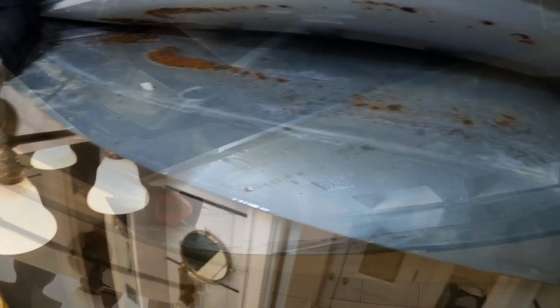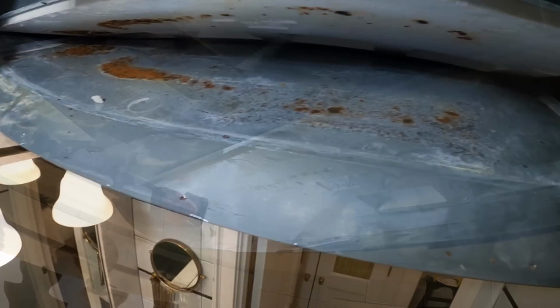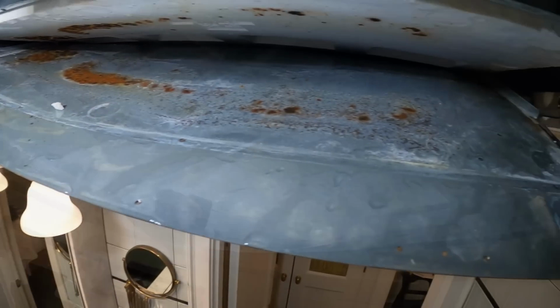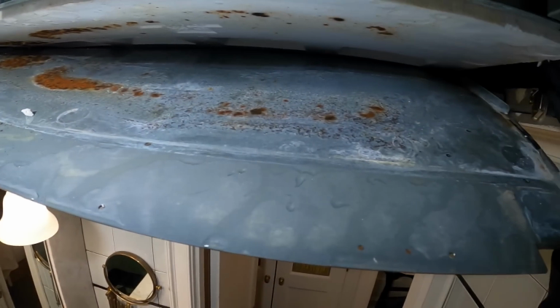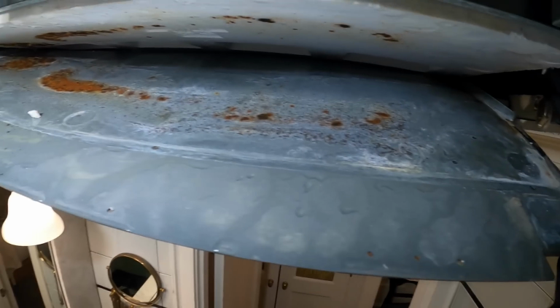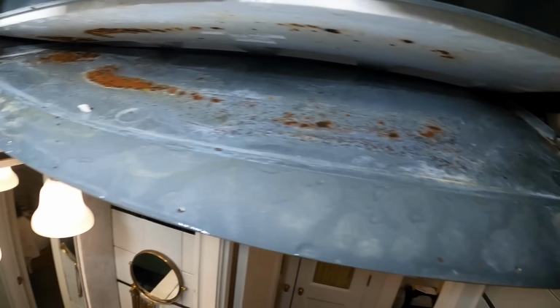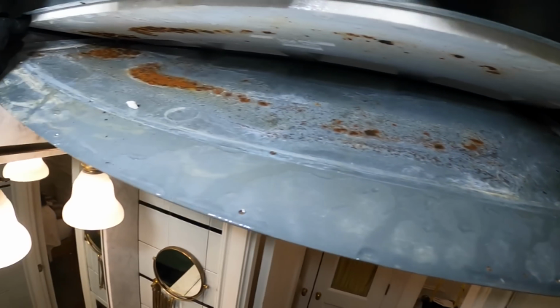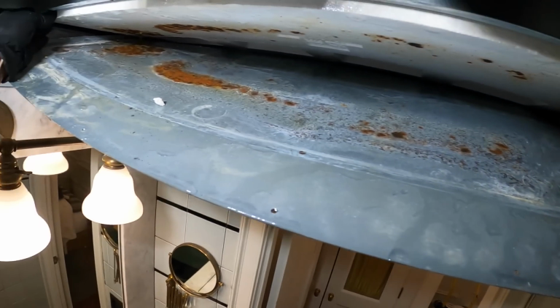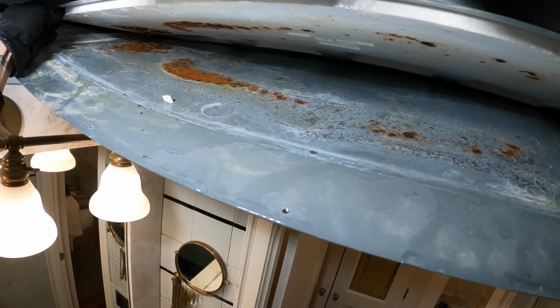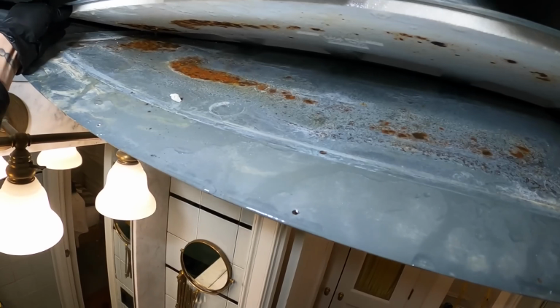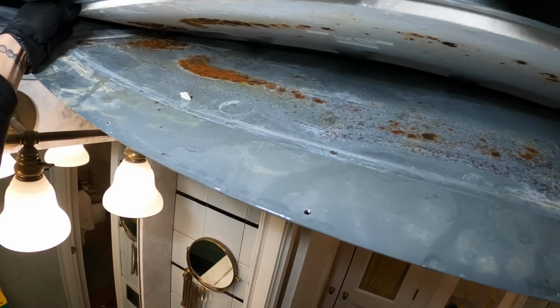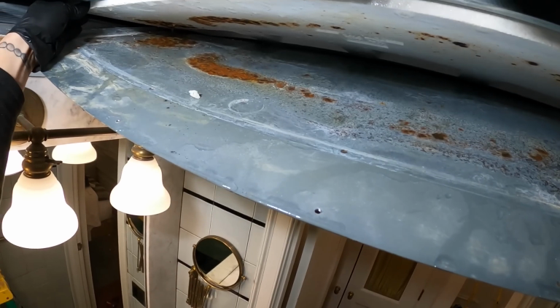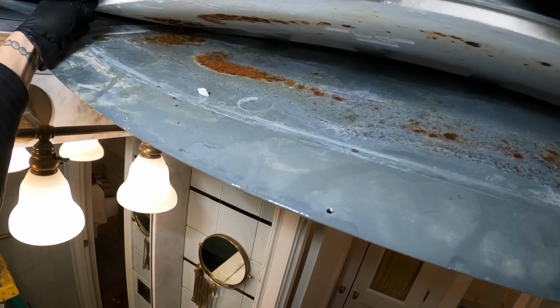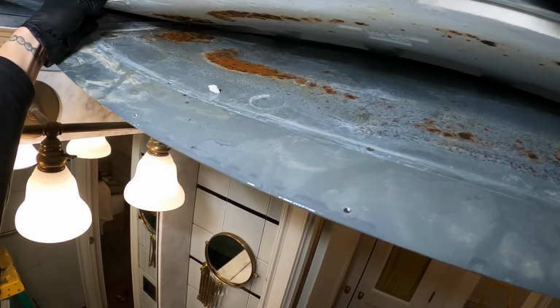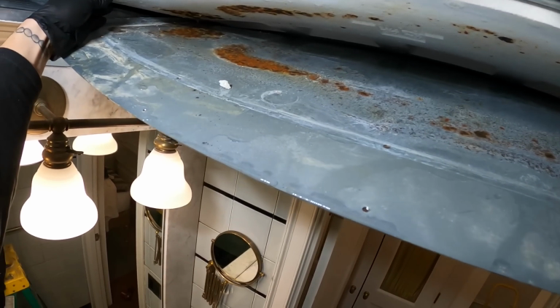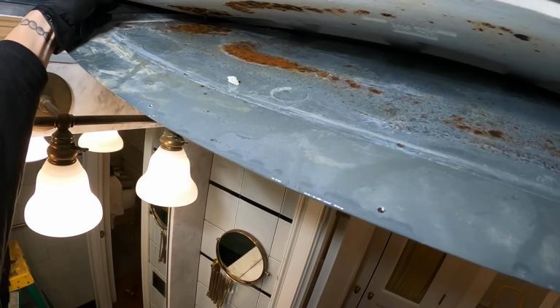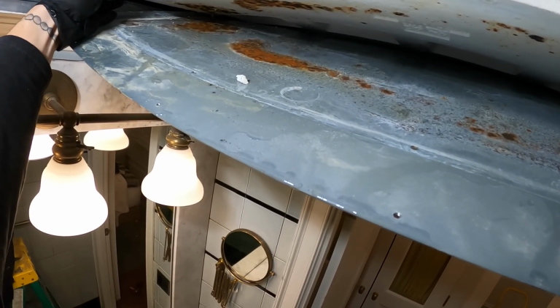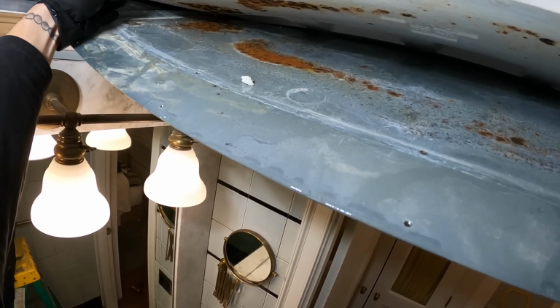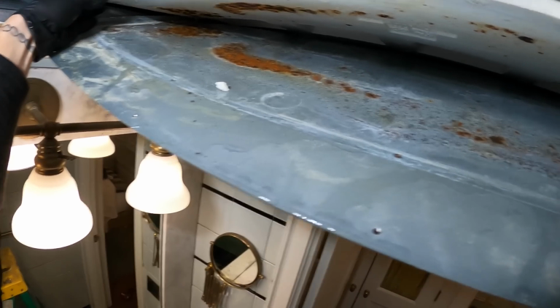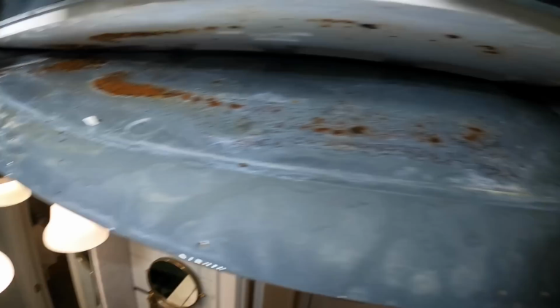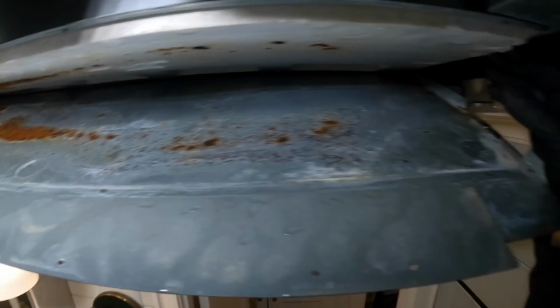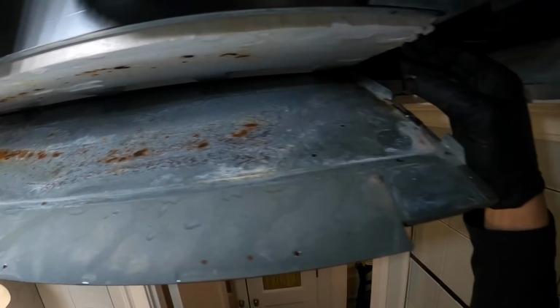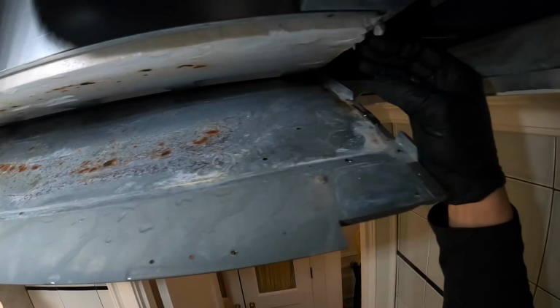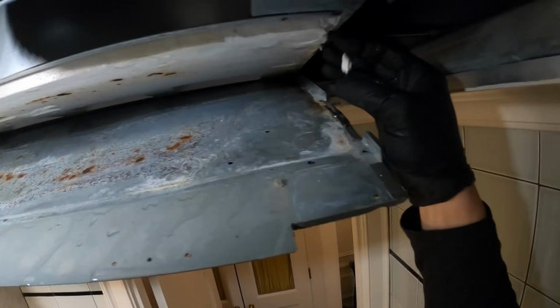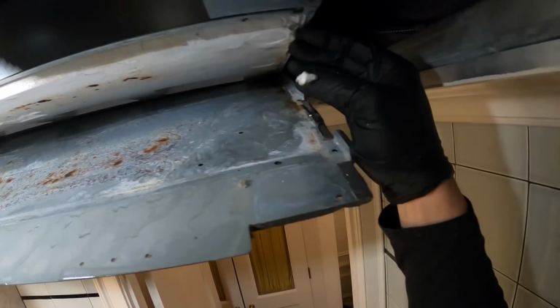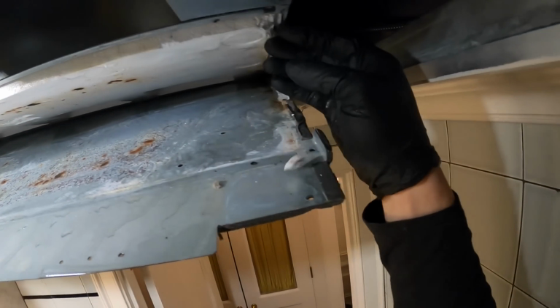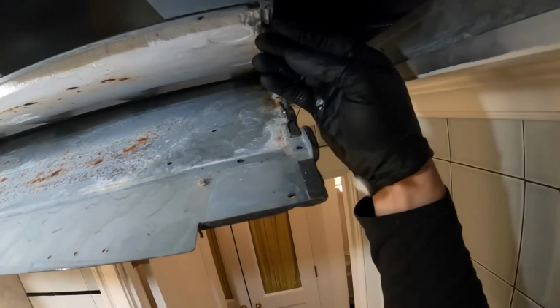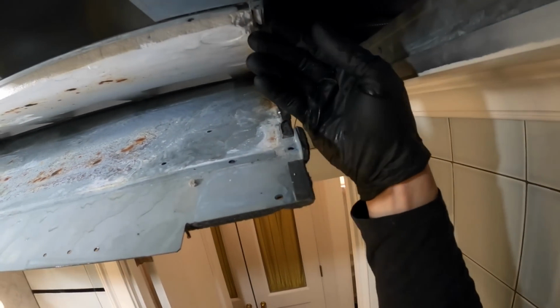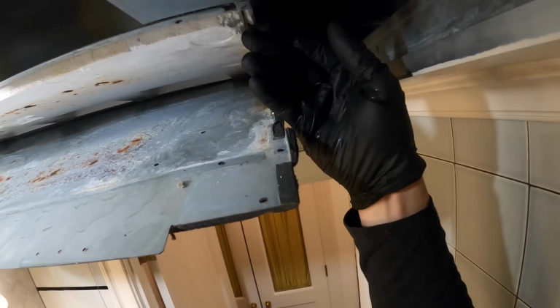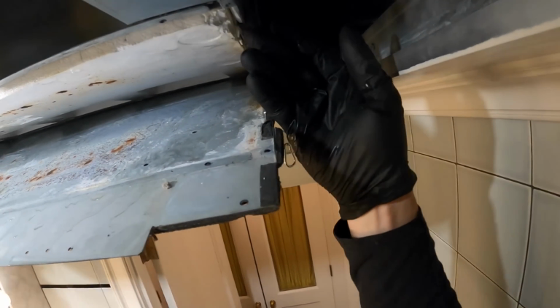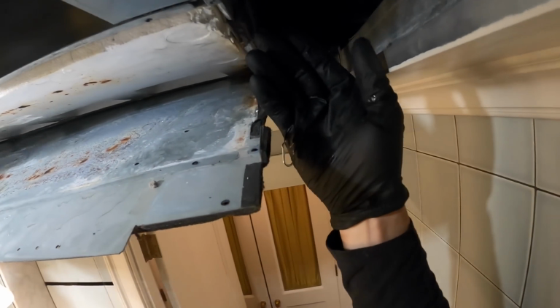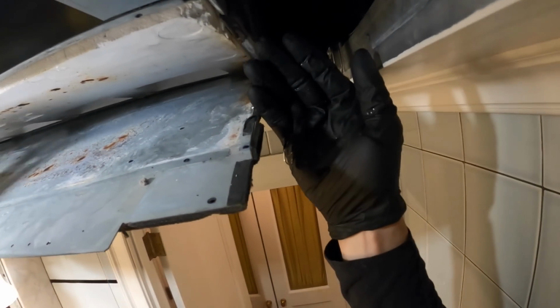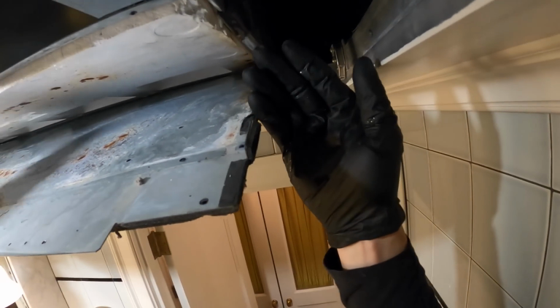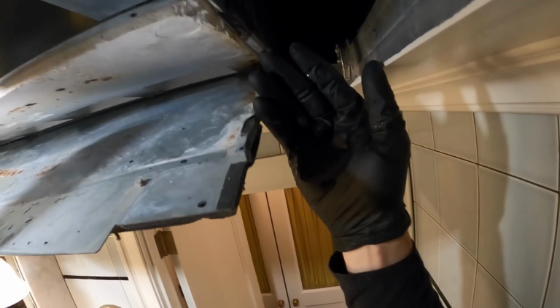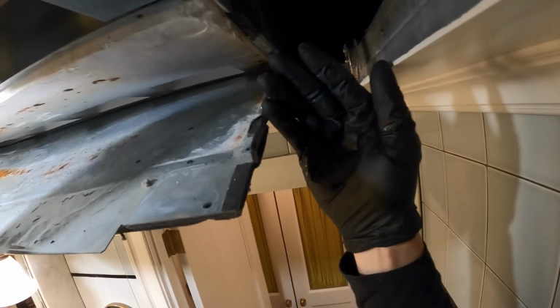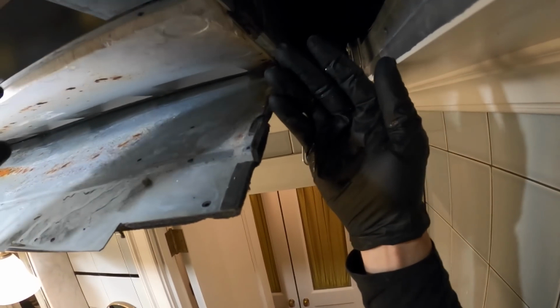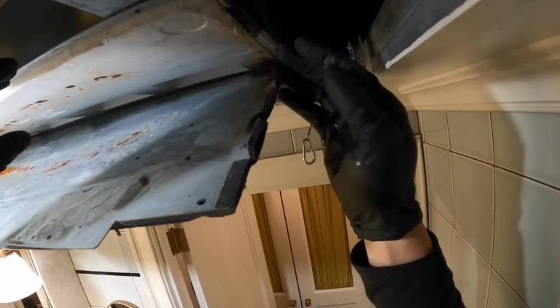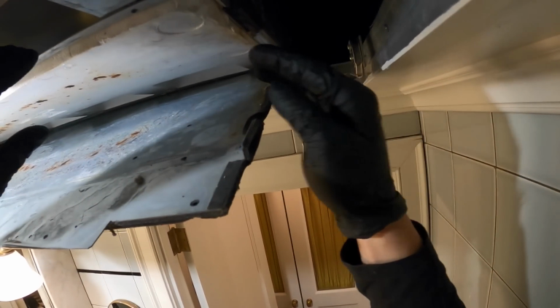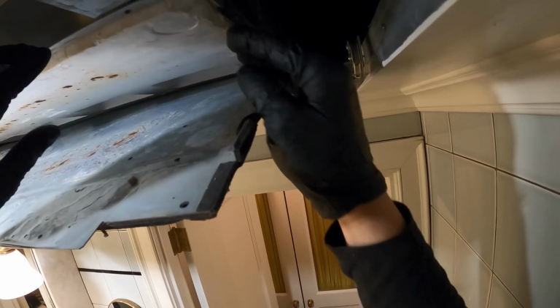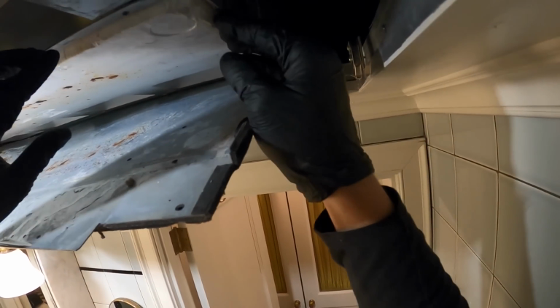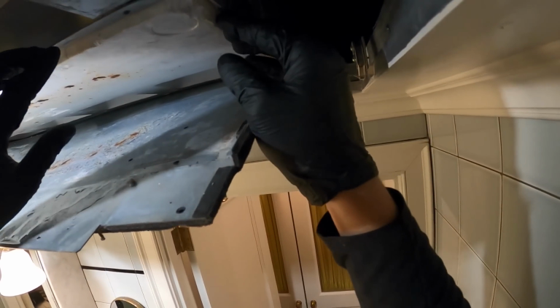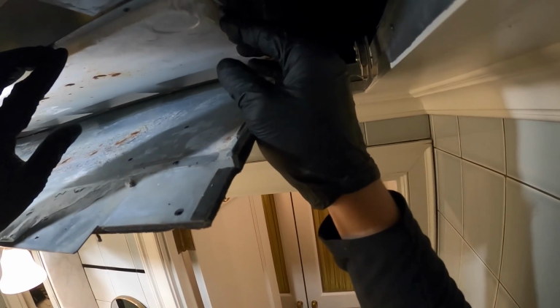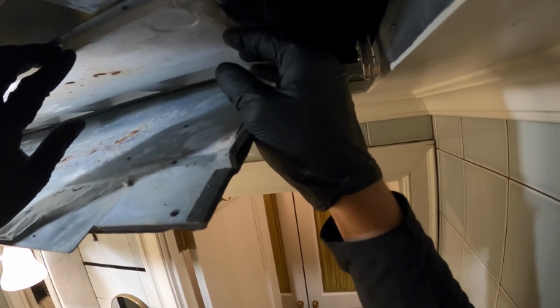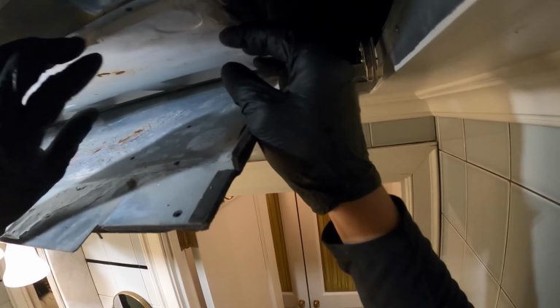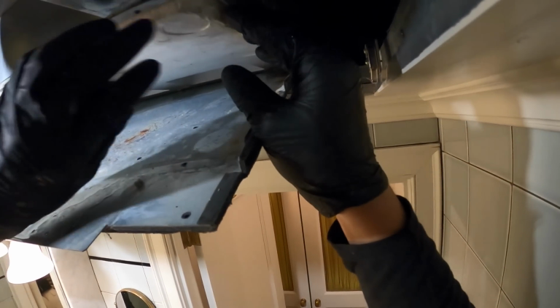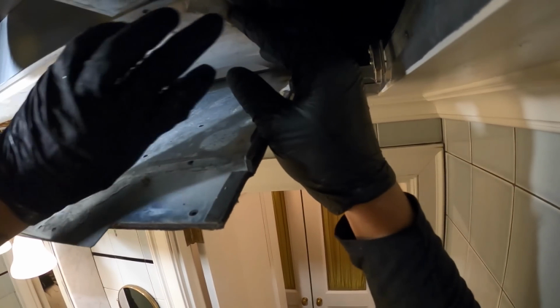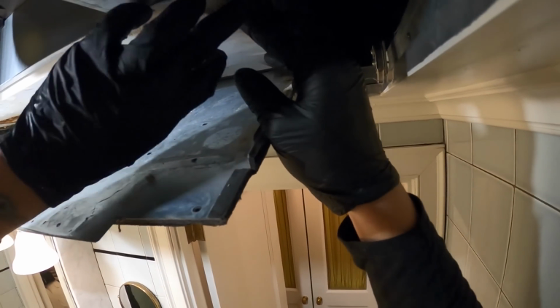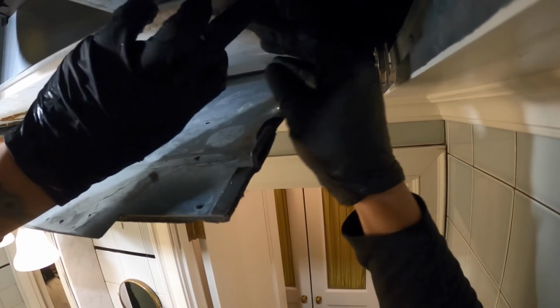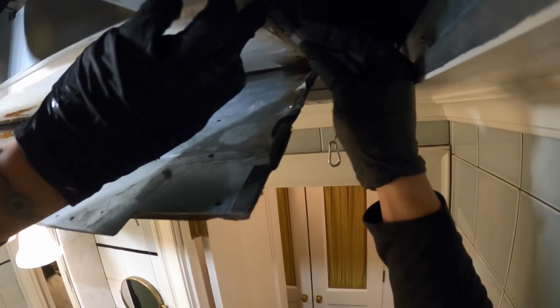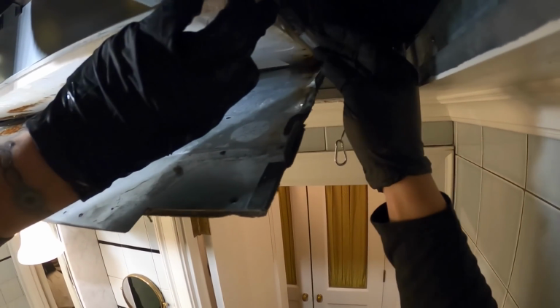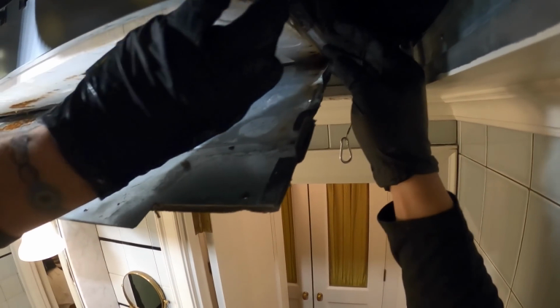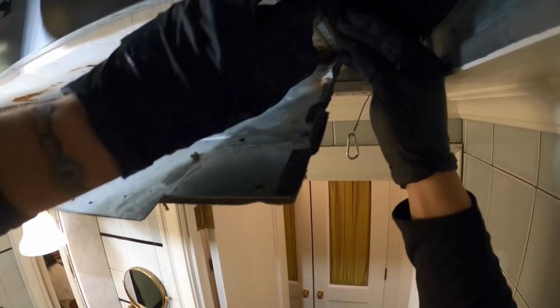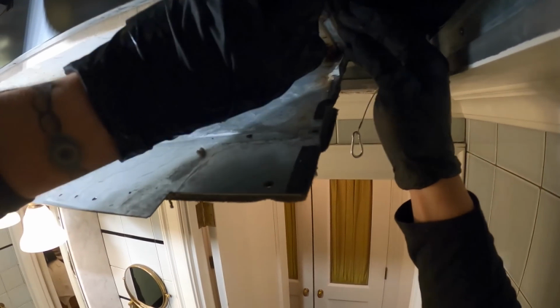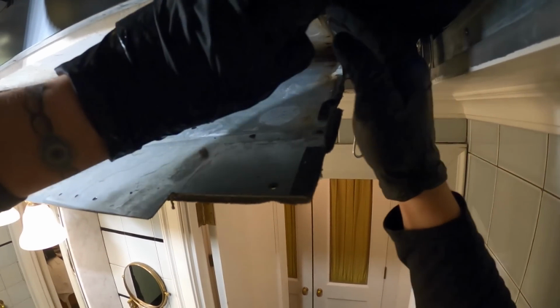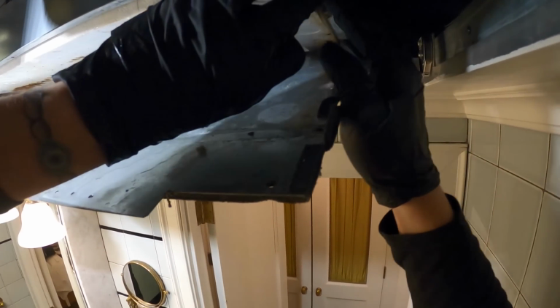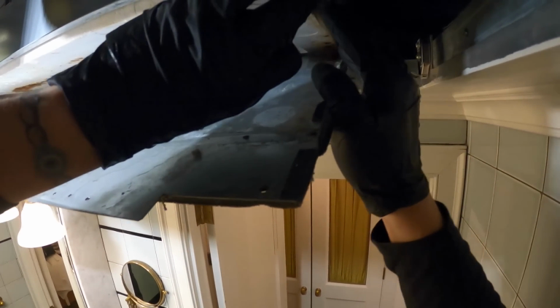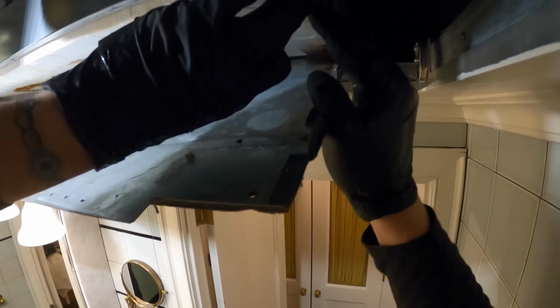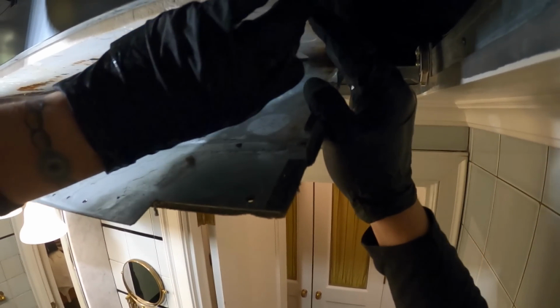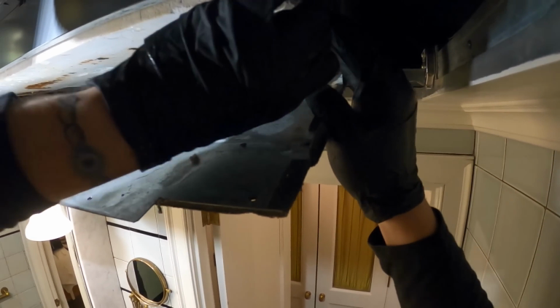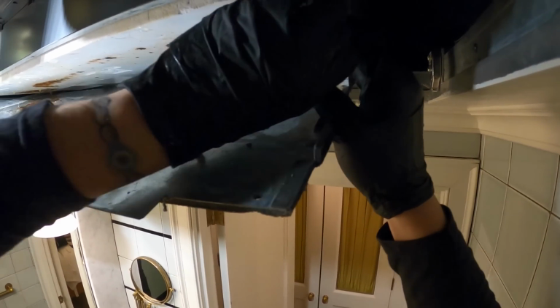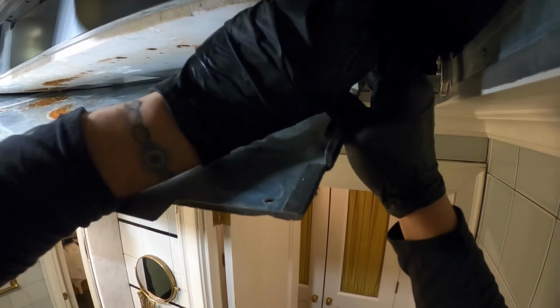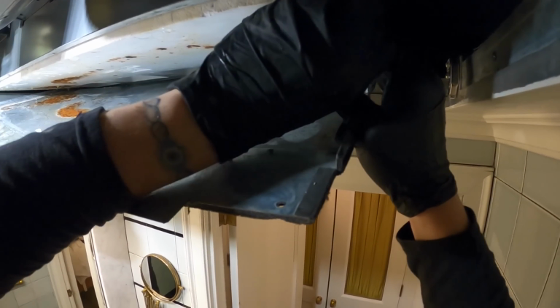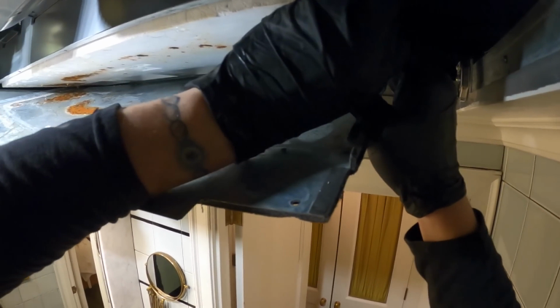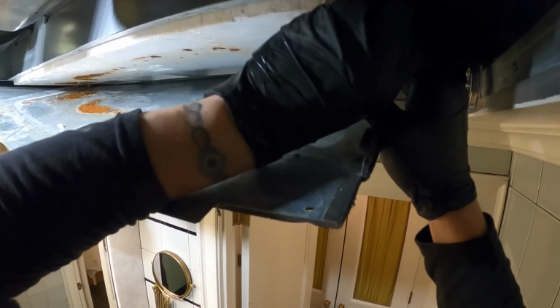This pan looks a bit messed up — right here, look, it's falling apart. Might be a bad pan.